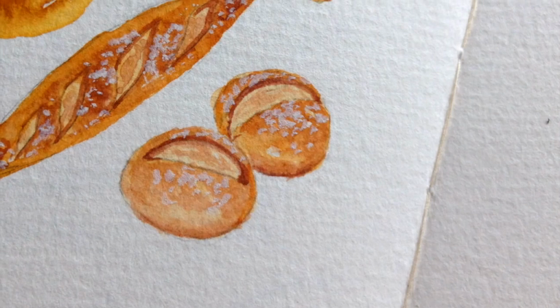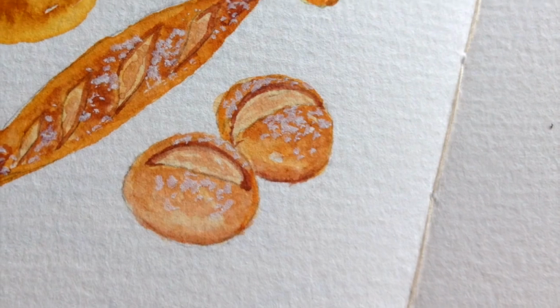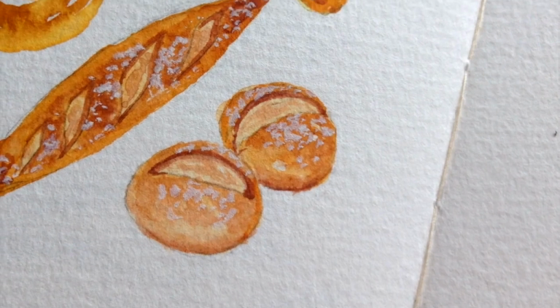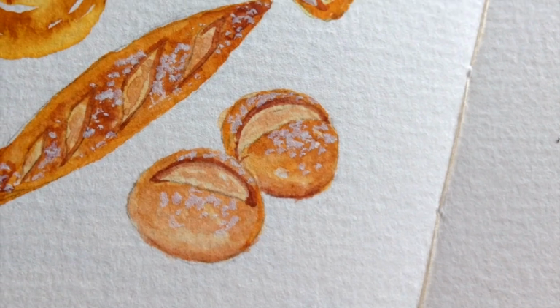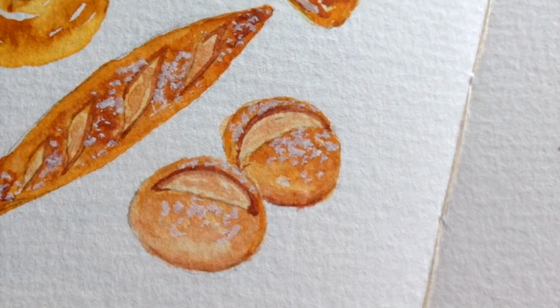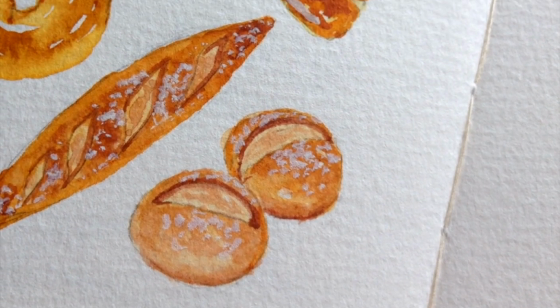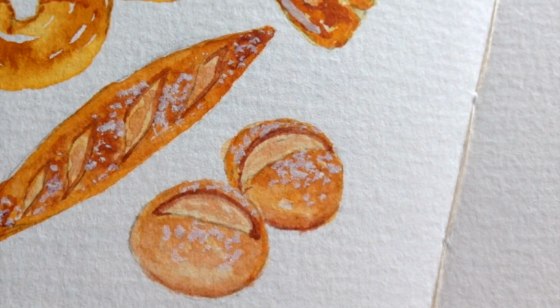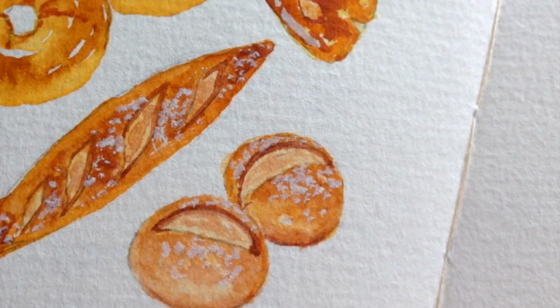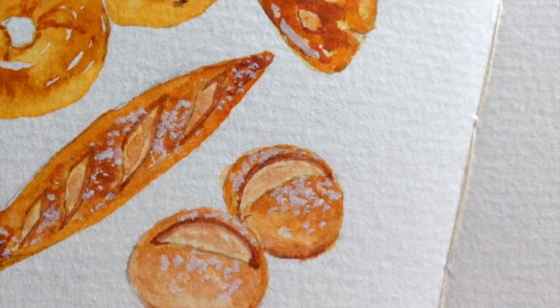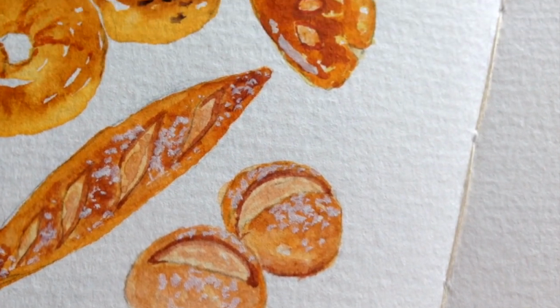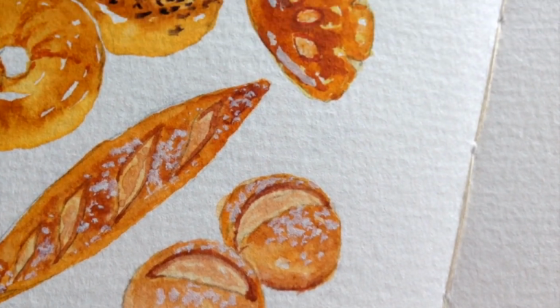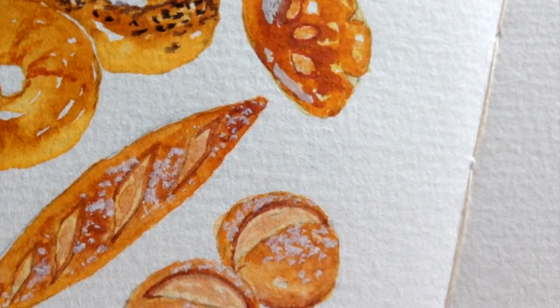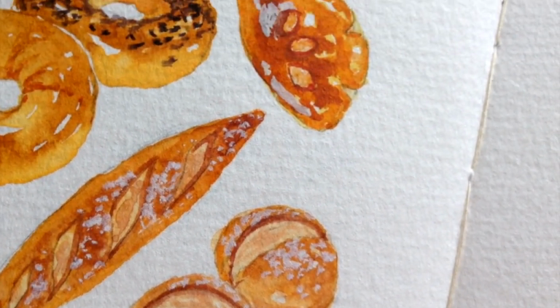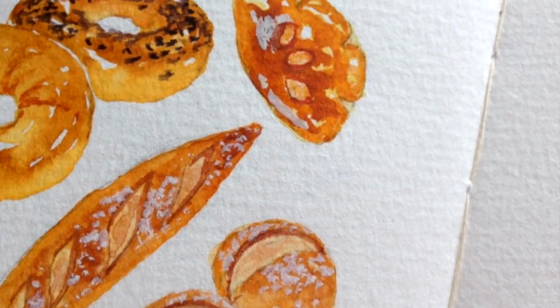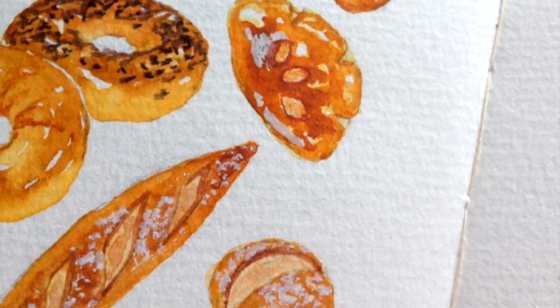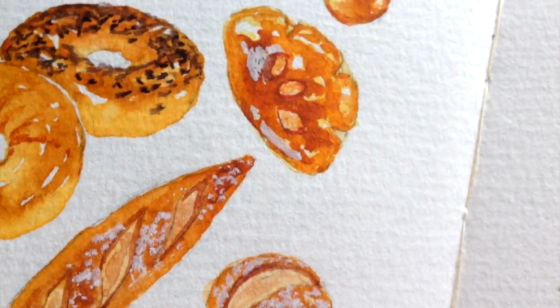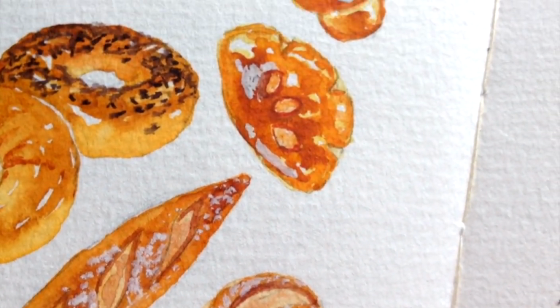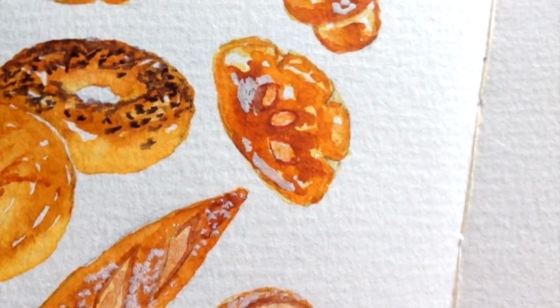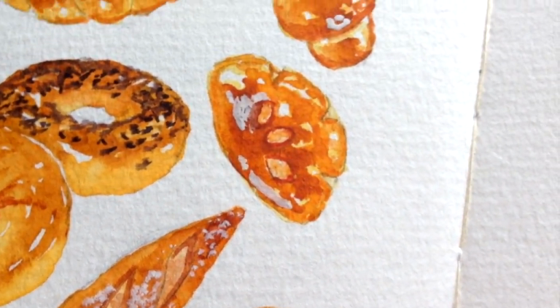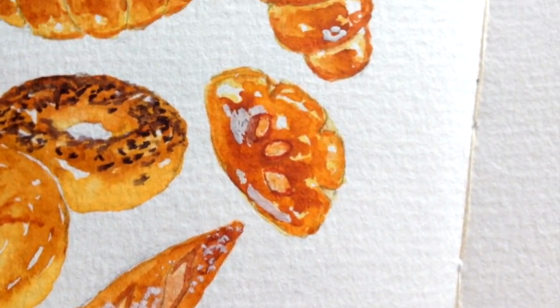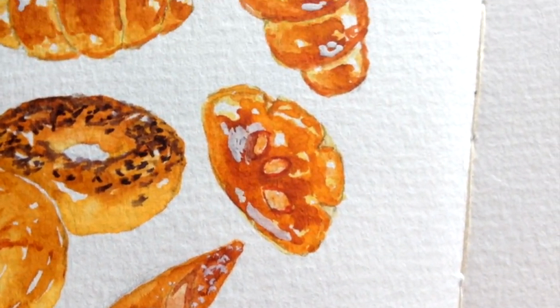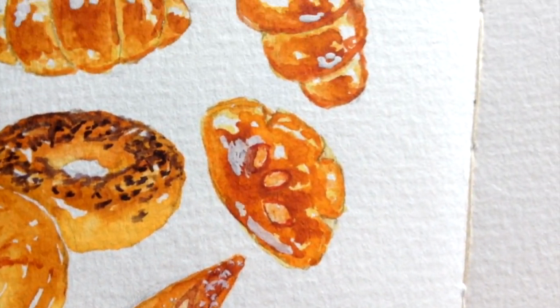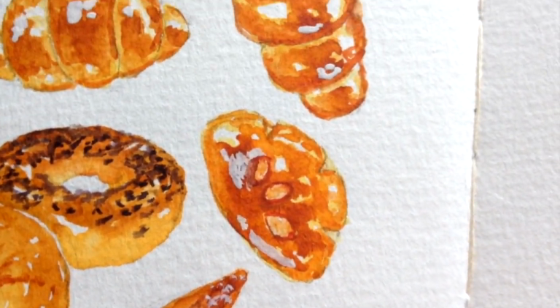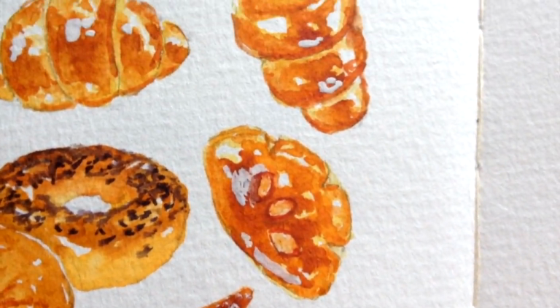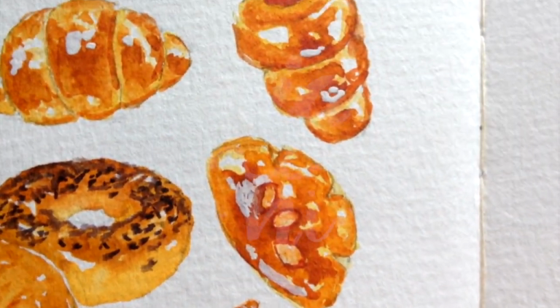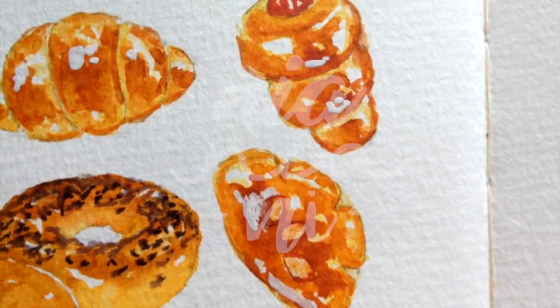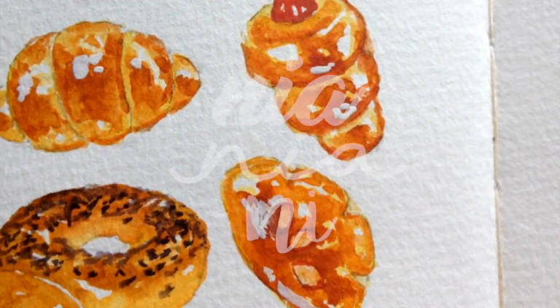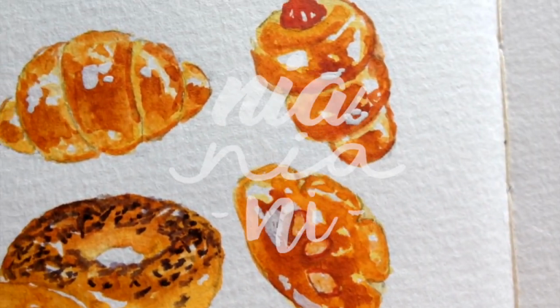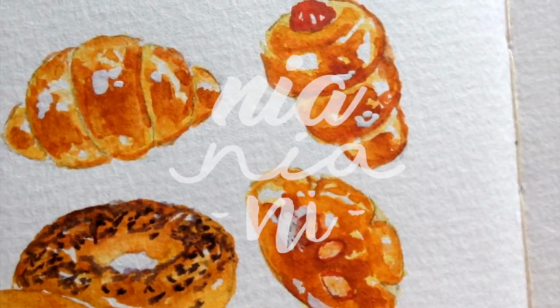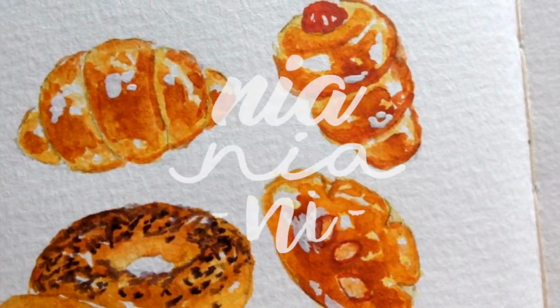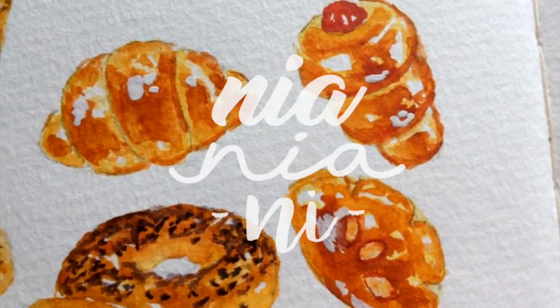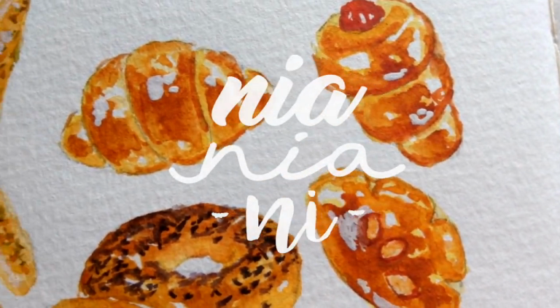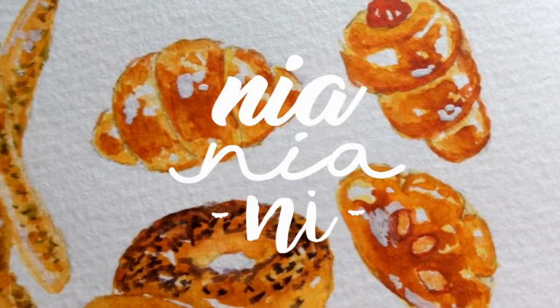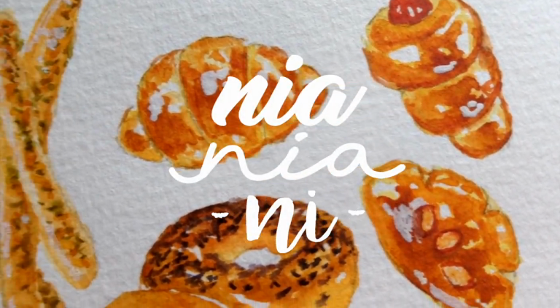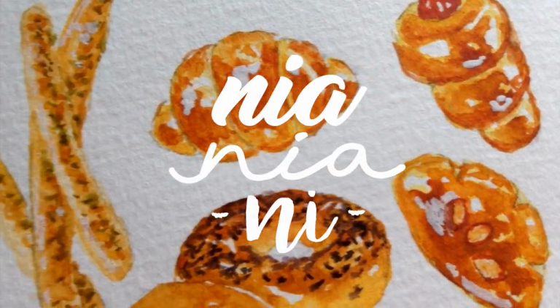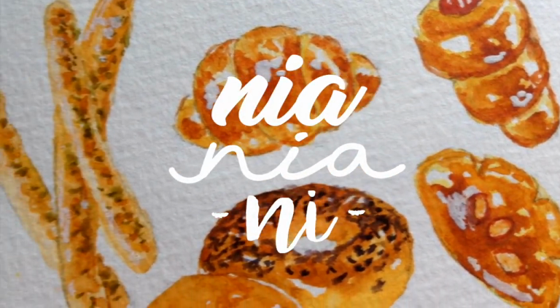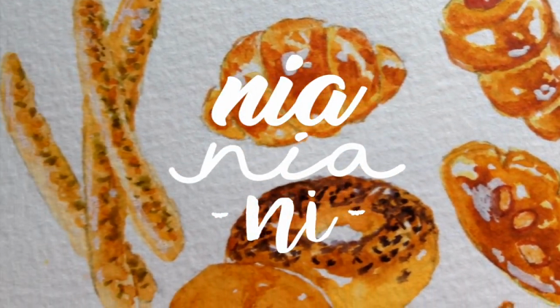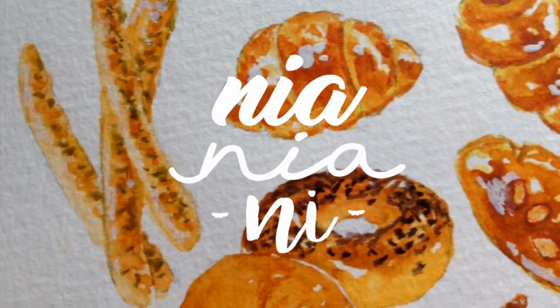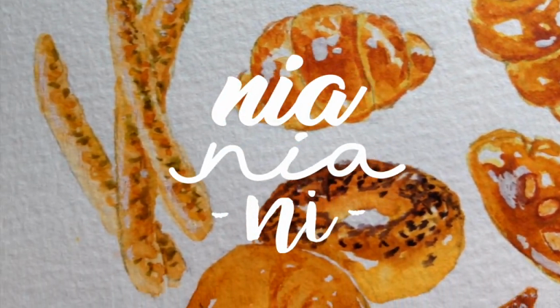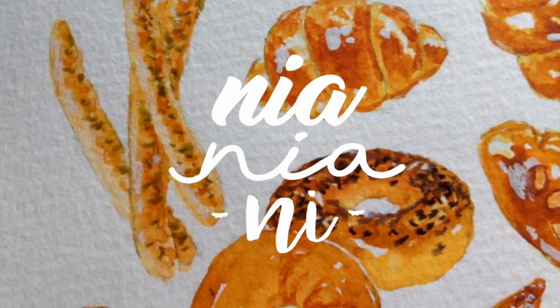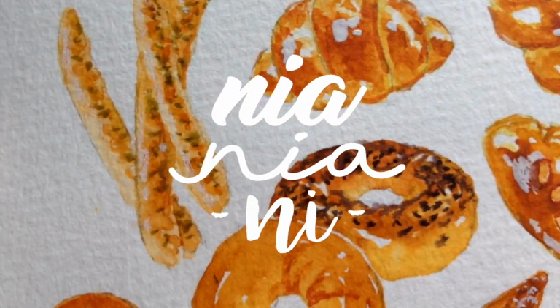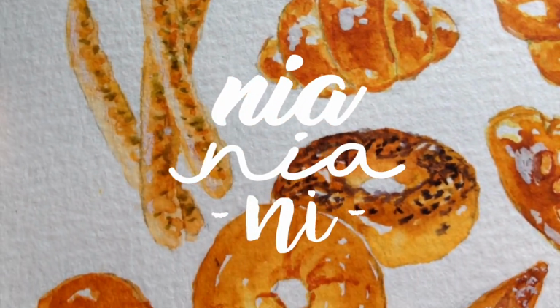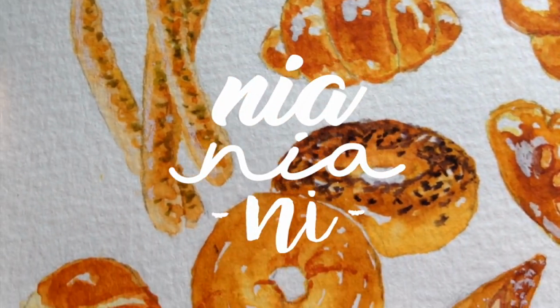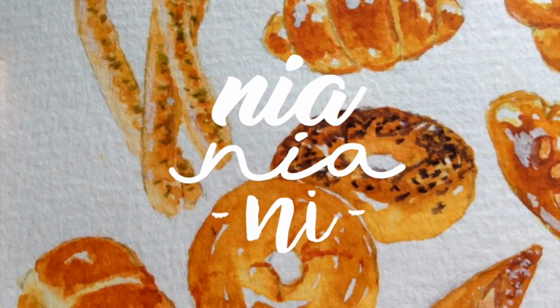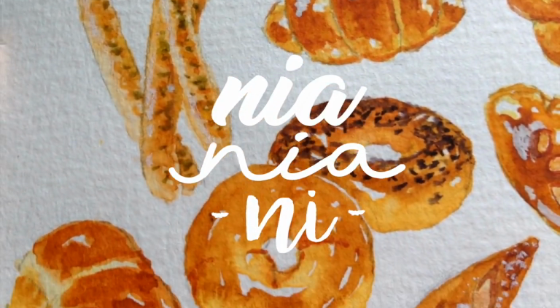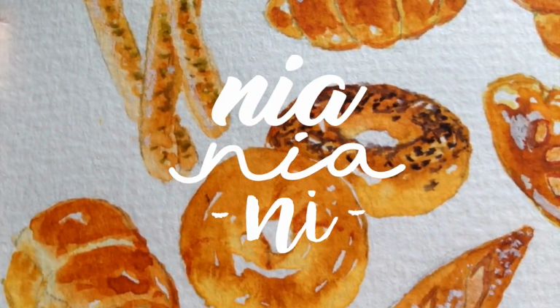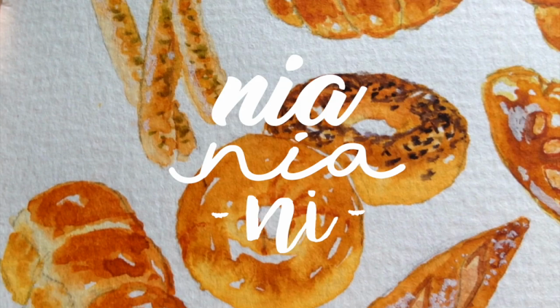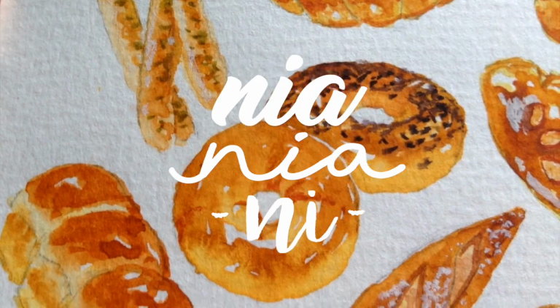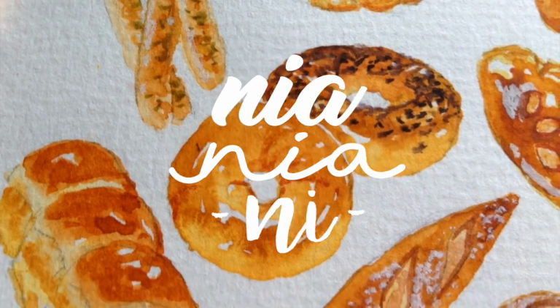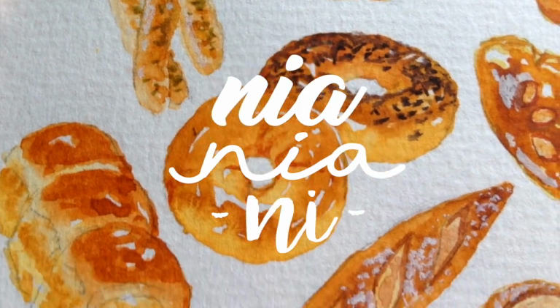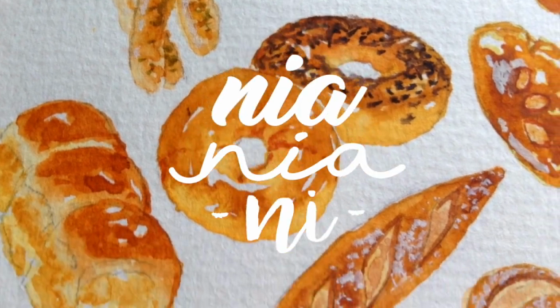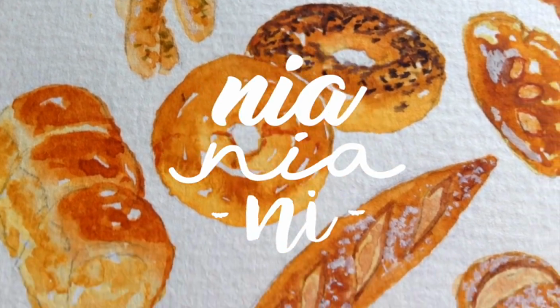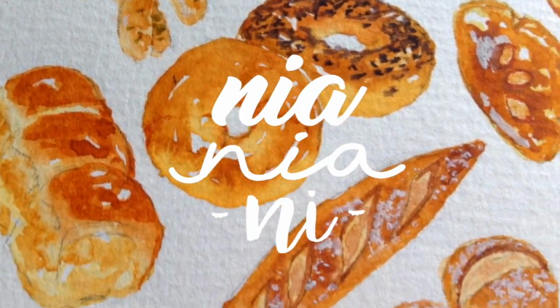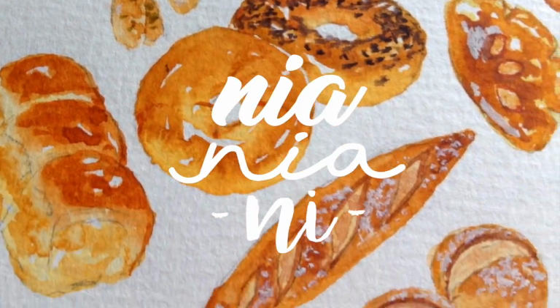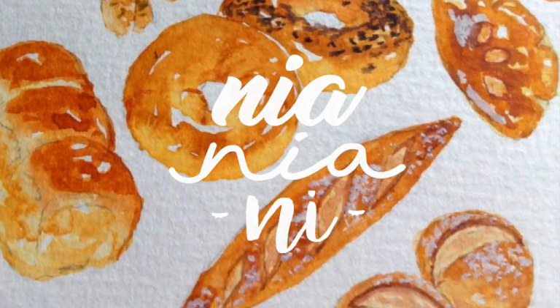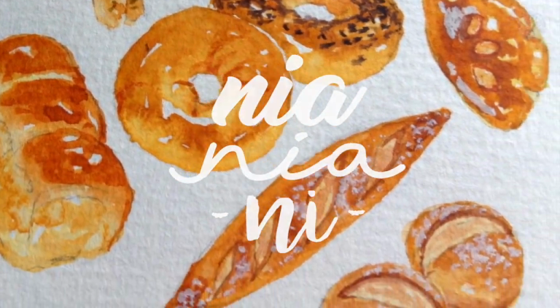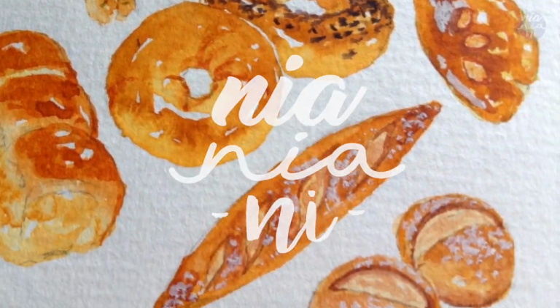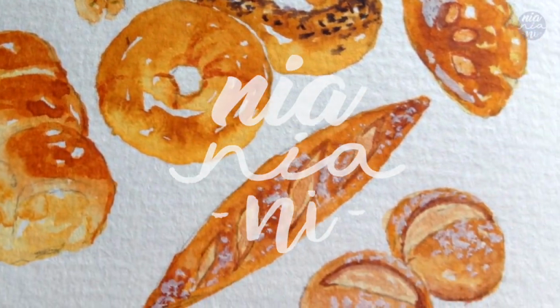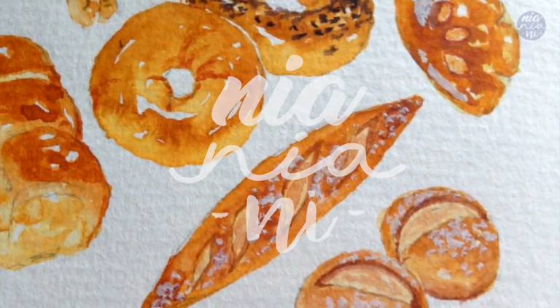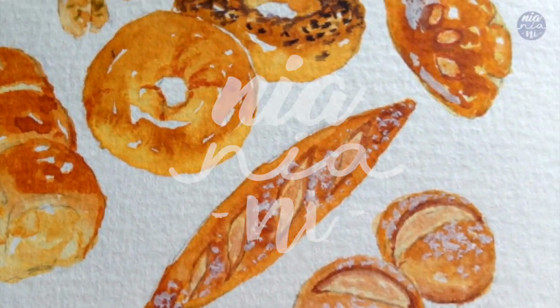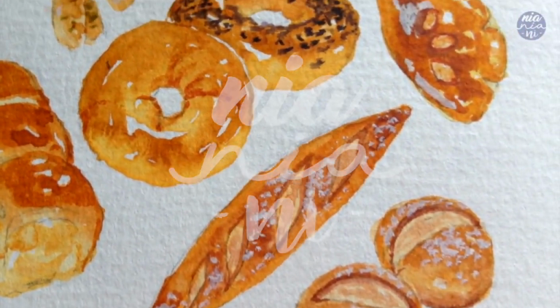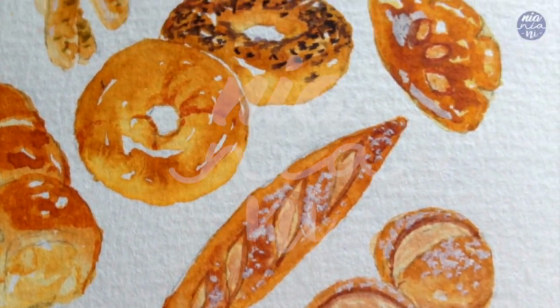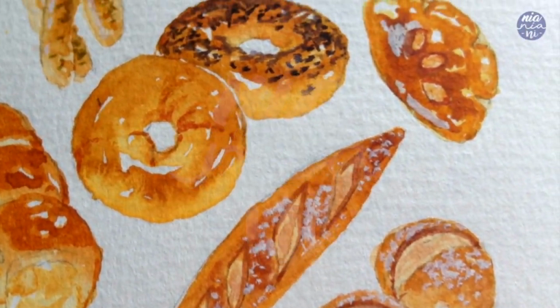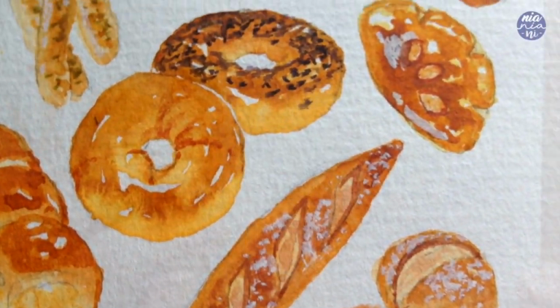Hi guys, this is Neil. Welcome back to my channel. Today I'll be painting a collection of mini breads, which I'll go through from drawing right through to painting.